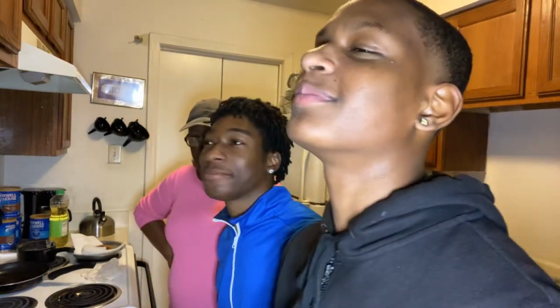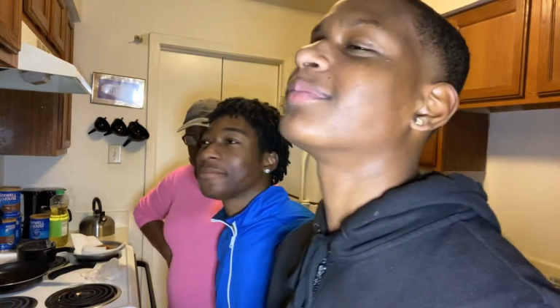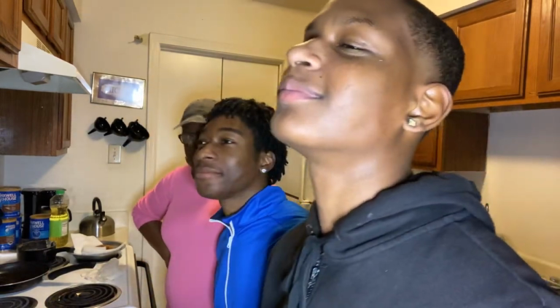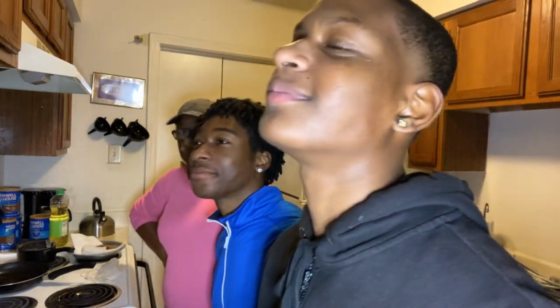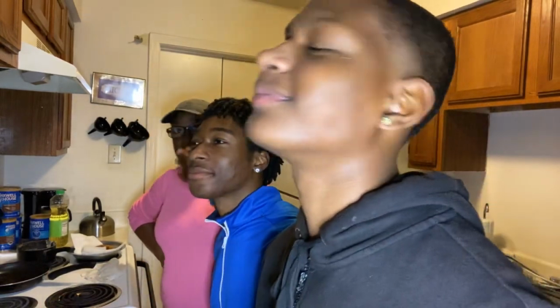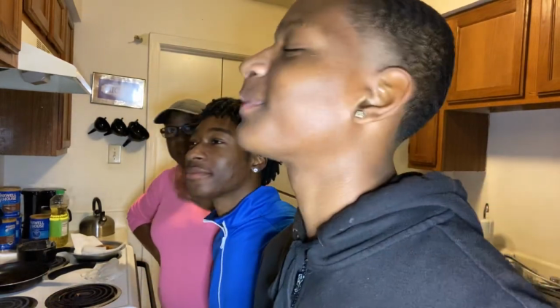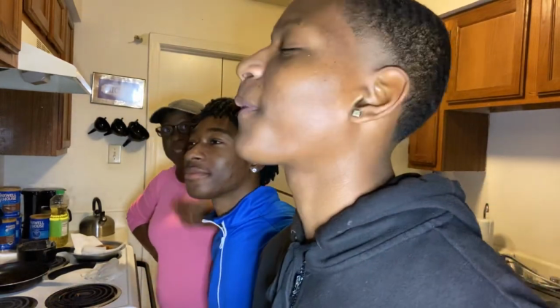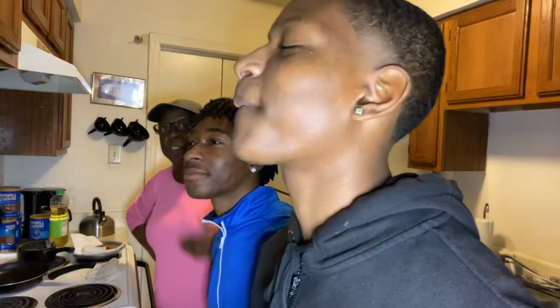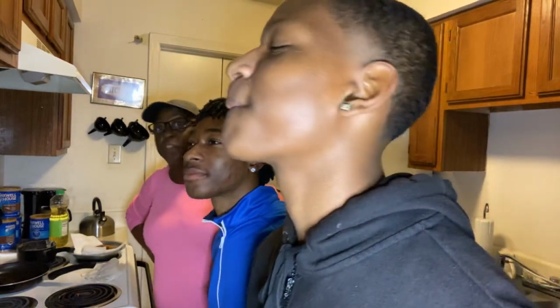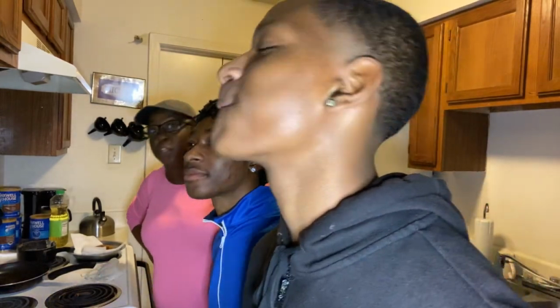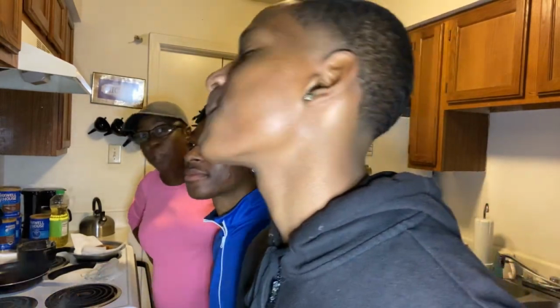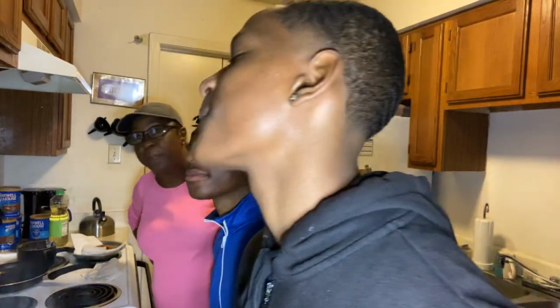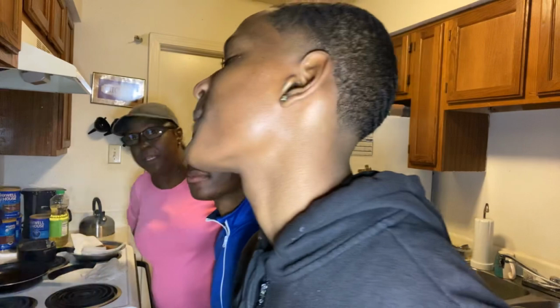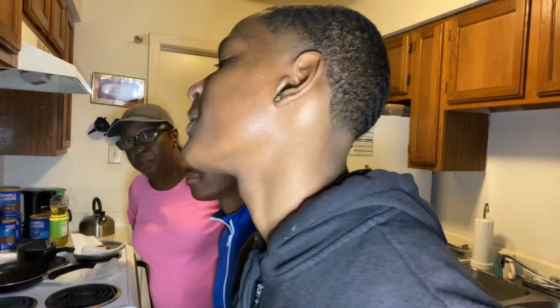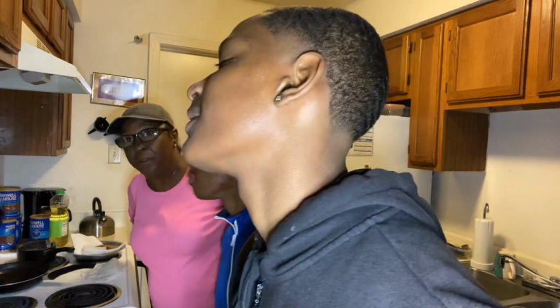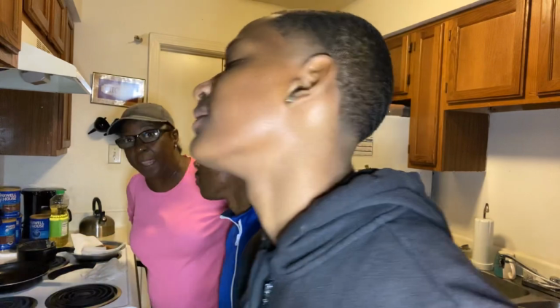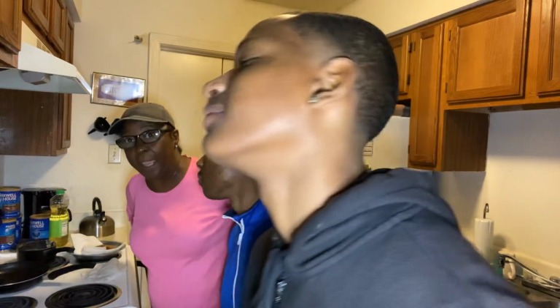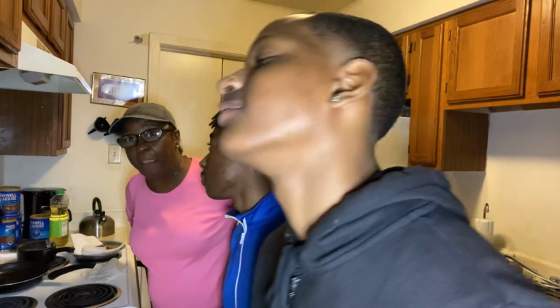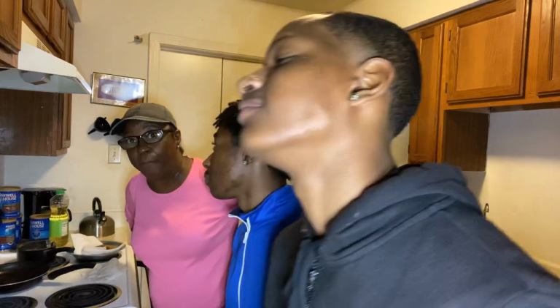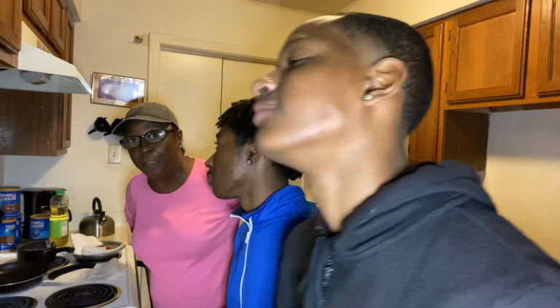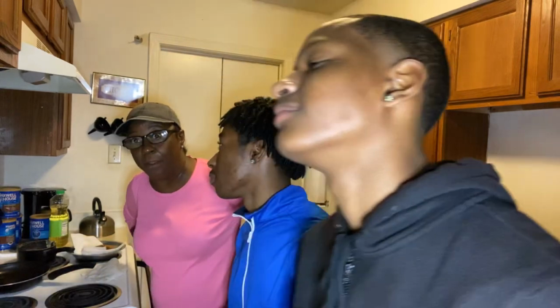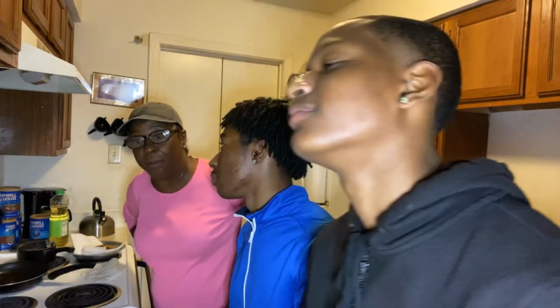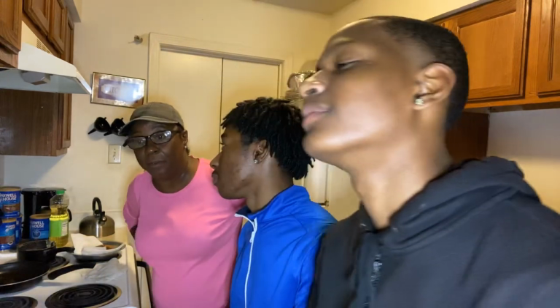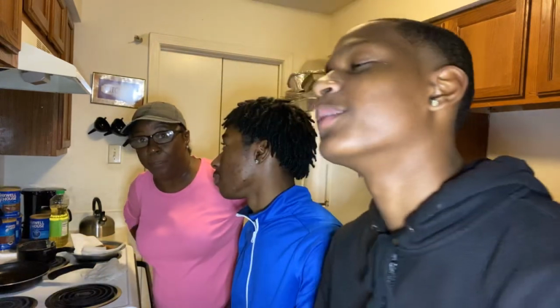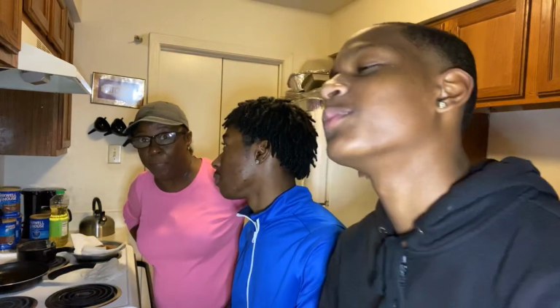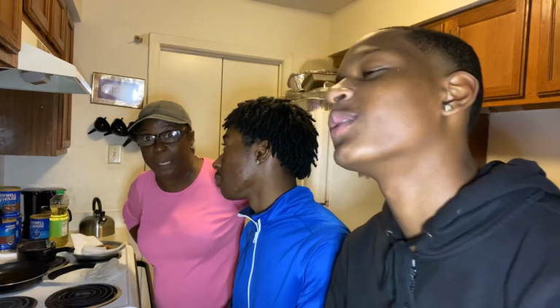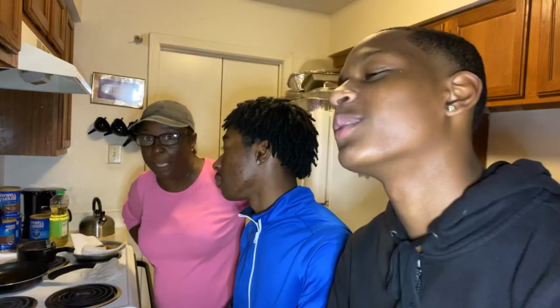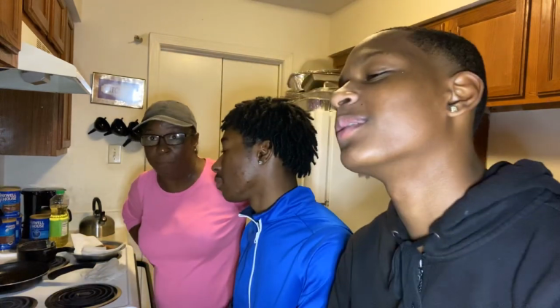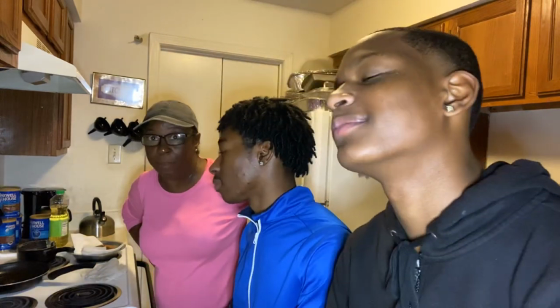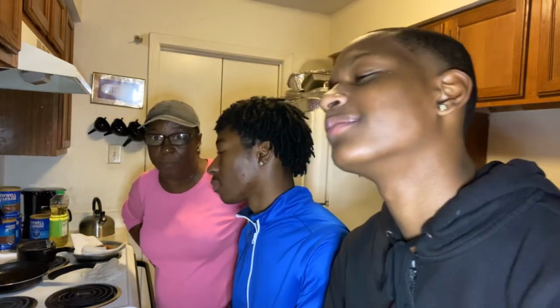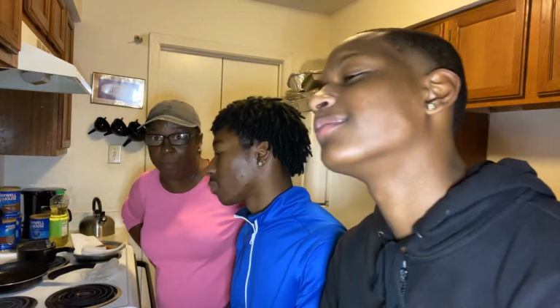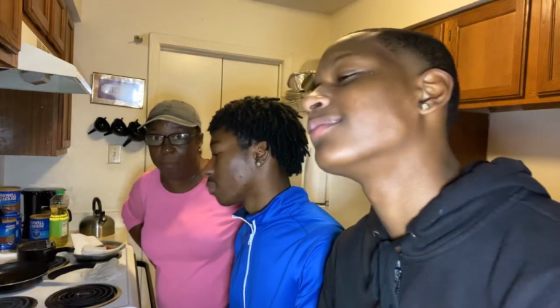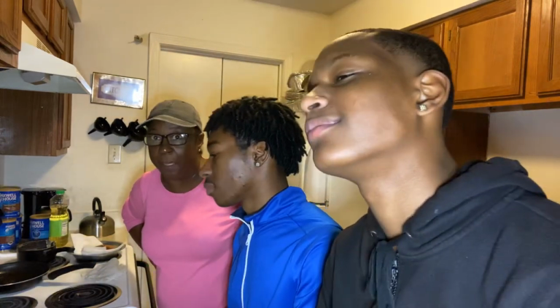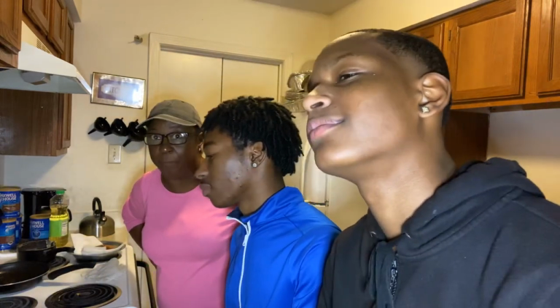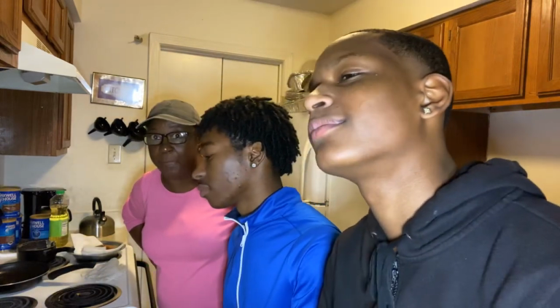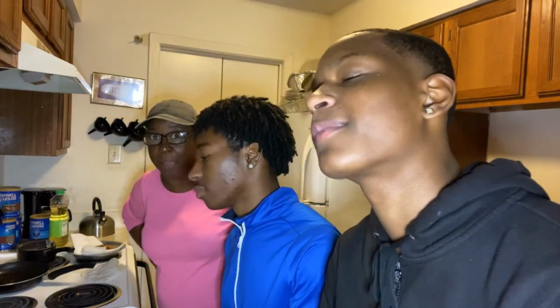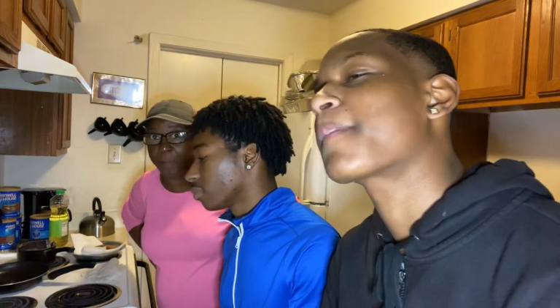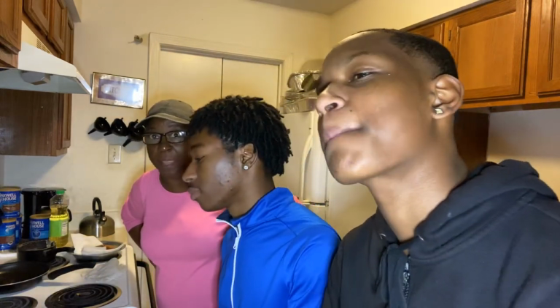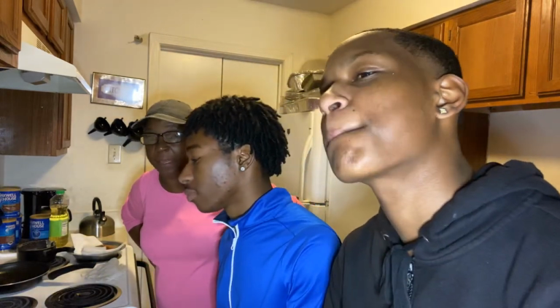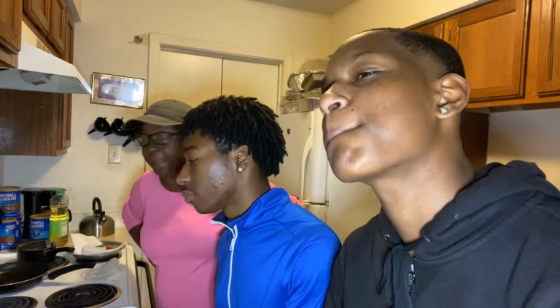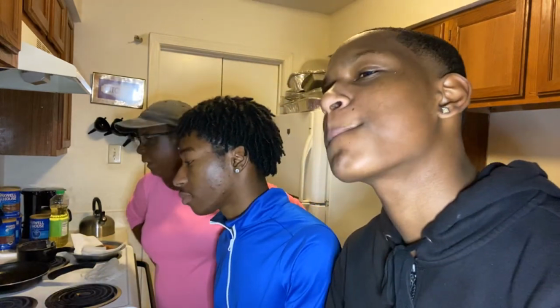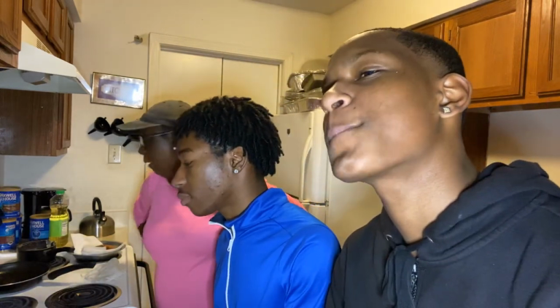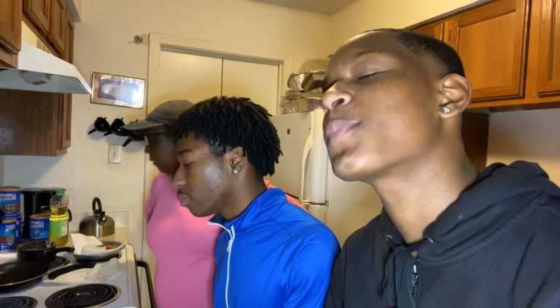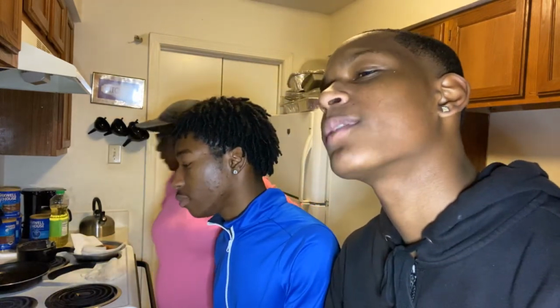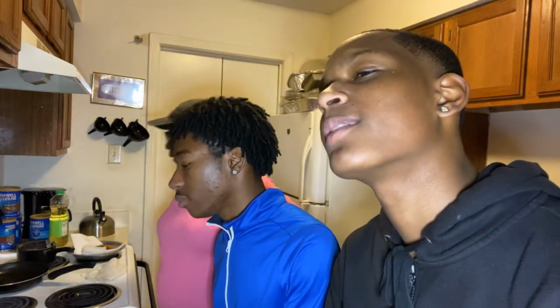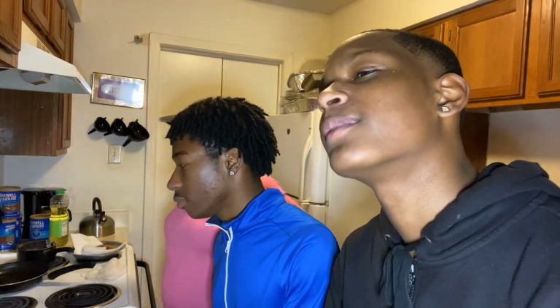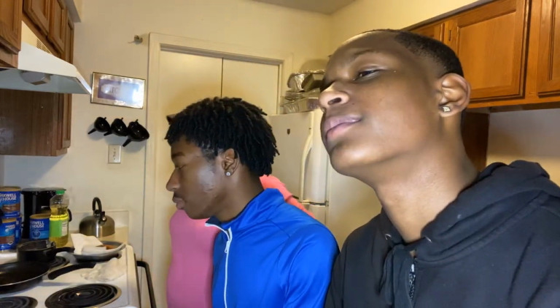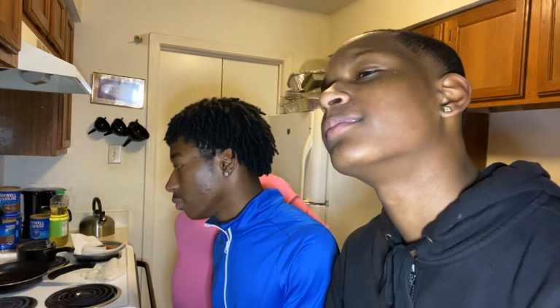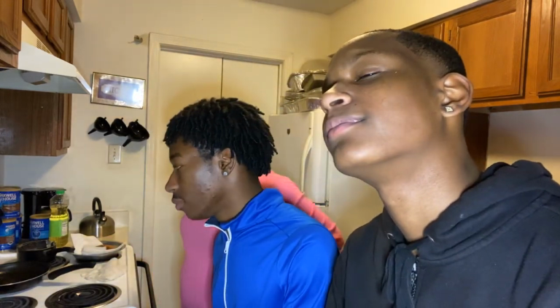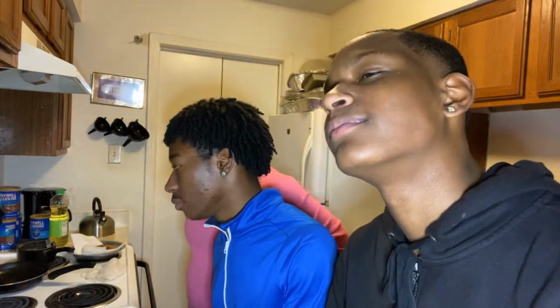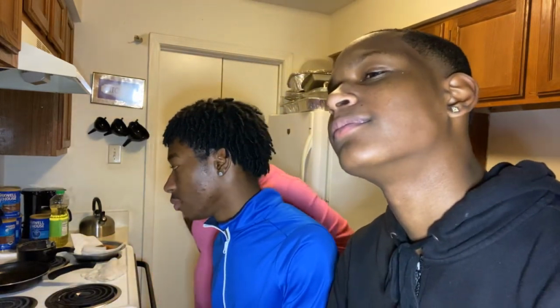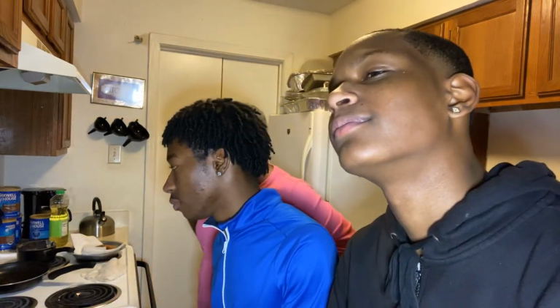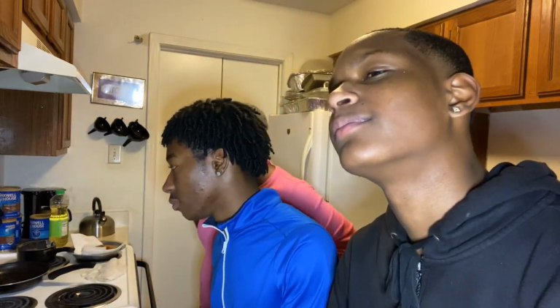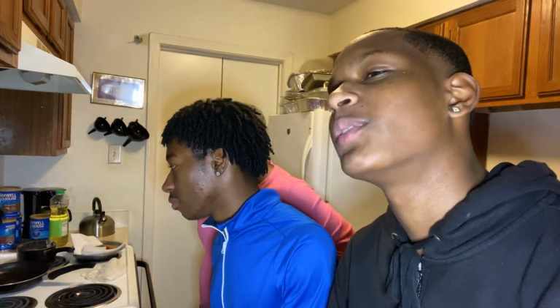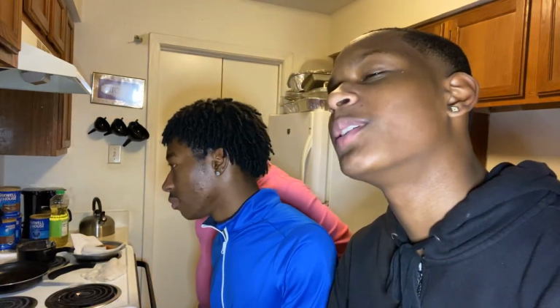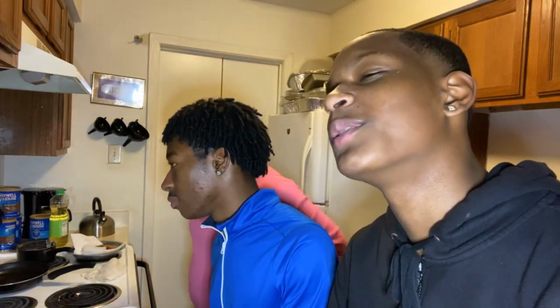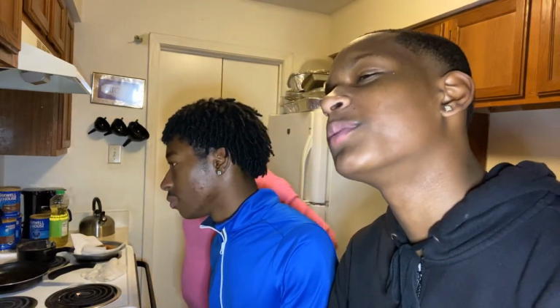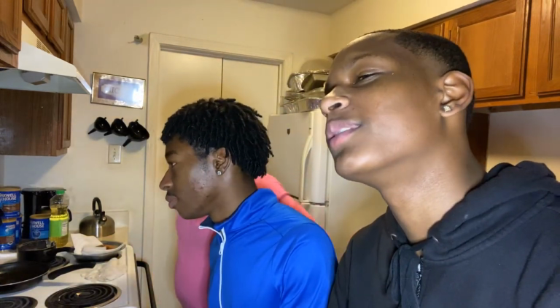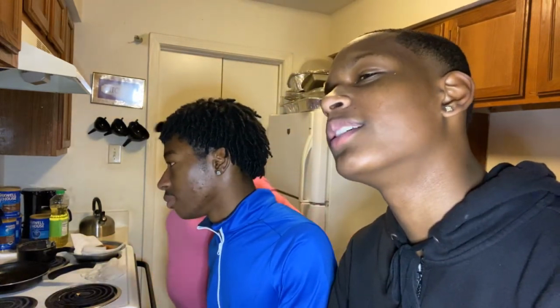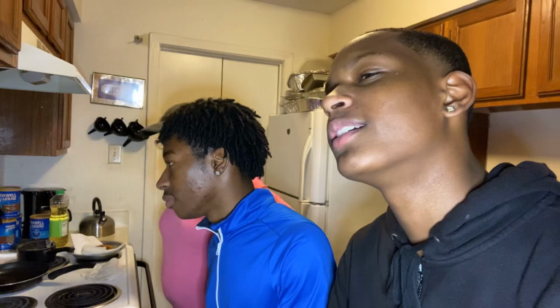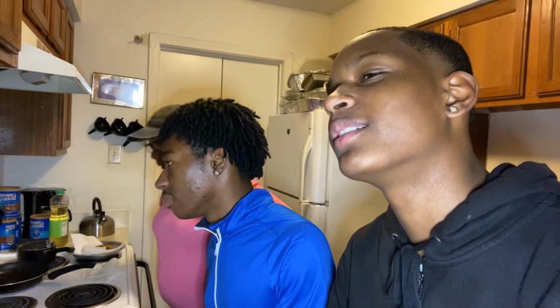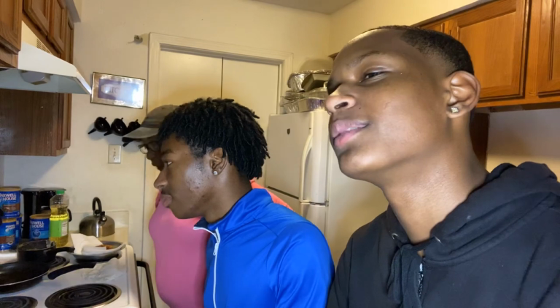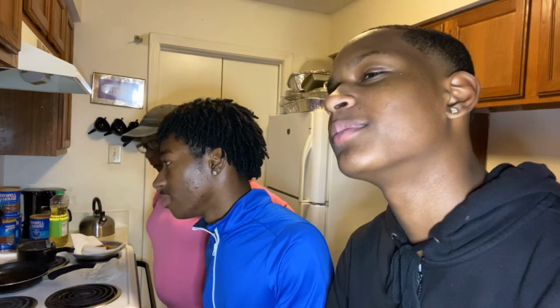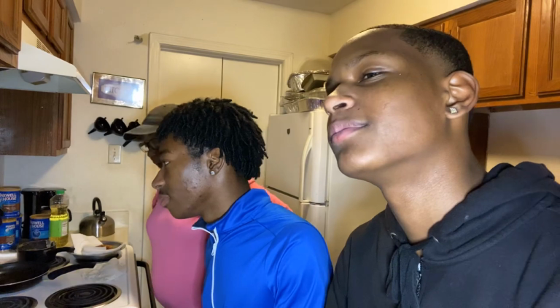This is the show that's going to air y'all. We're not going to edit it at all. It is what it is. This is my grandma.